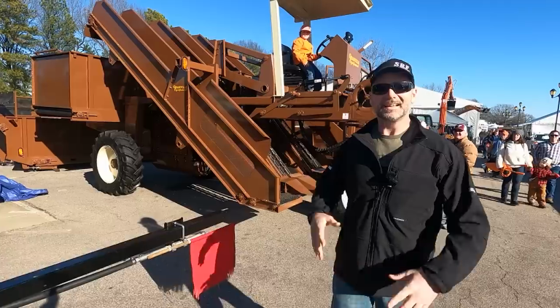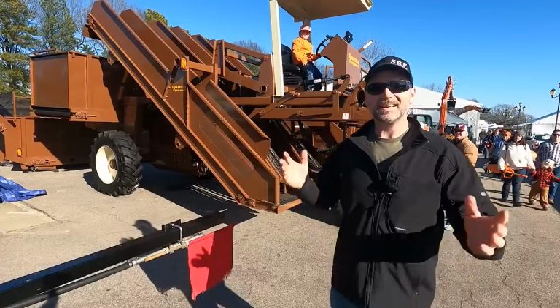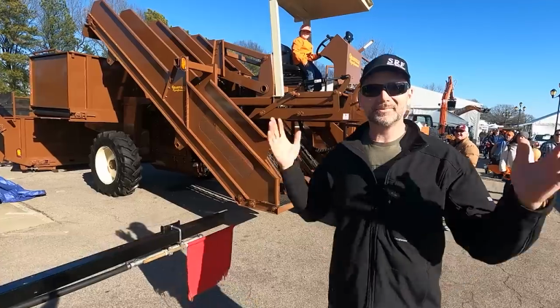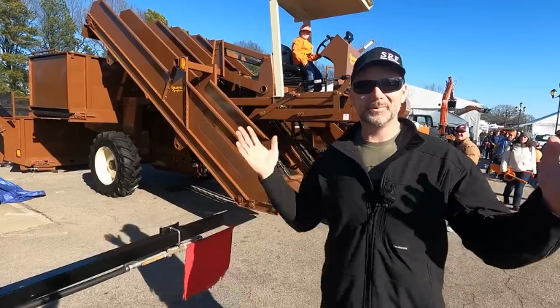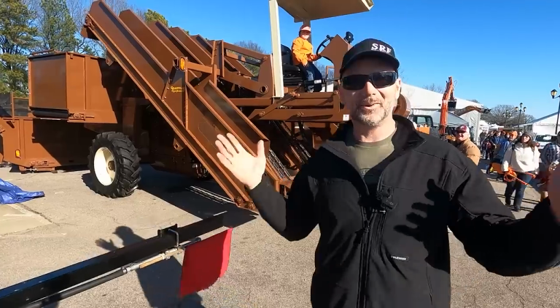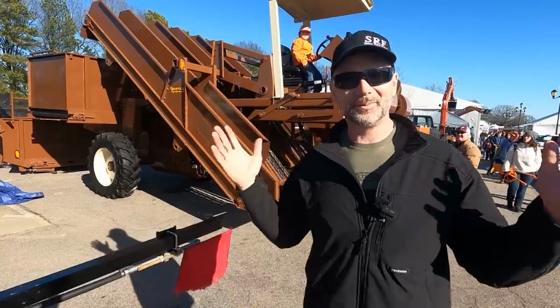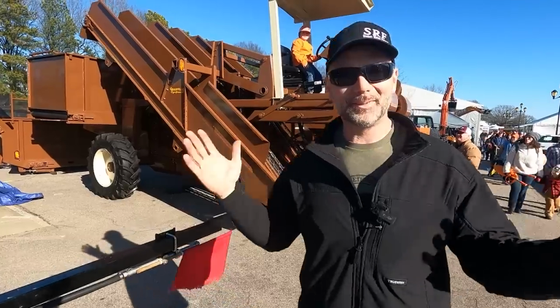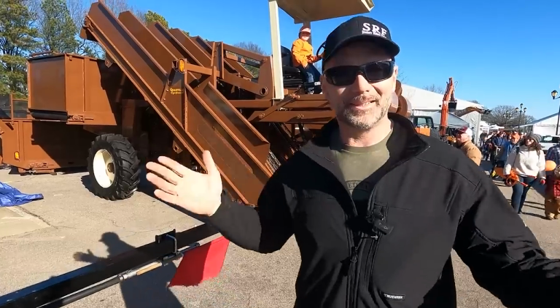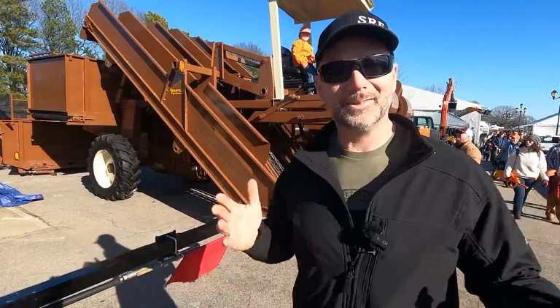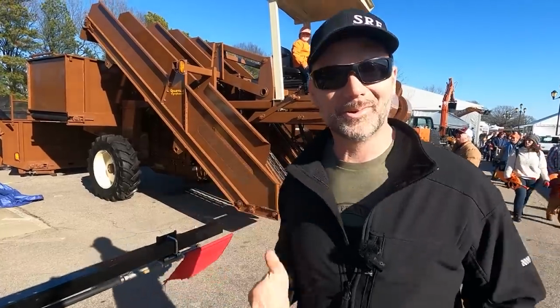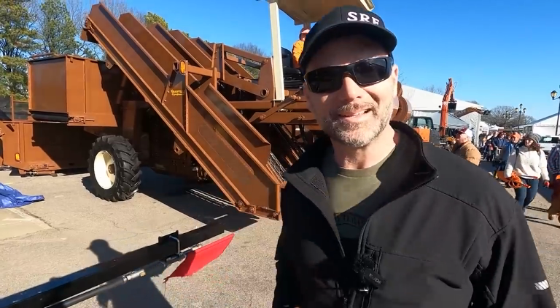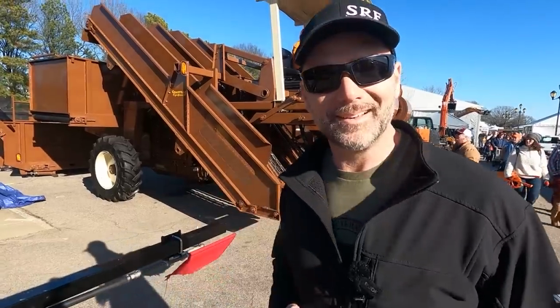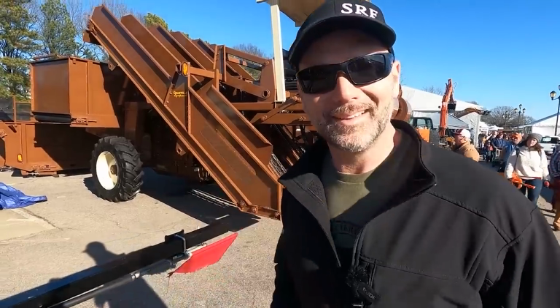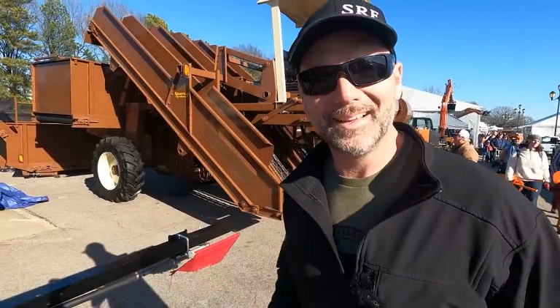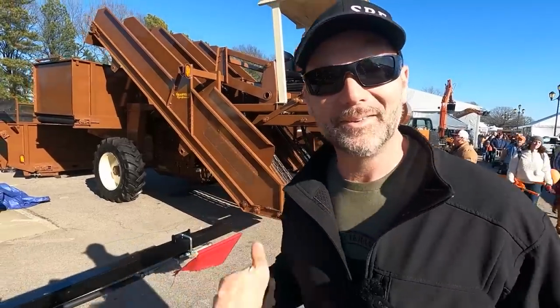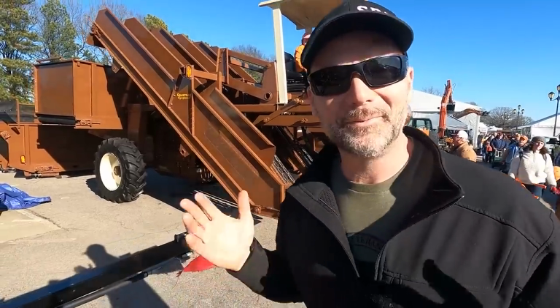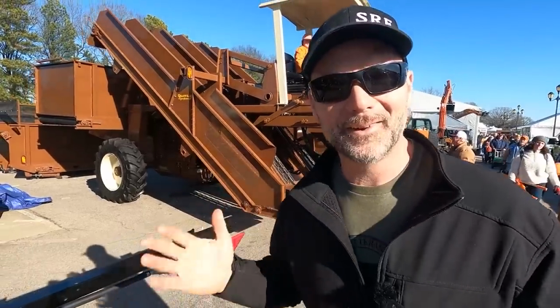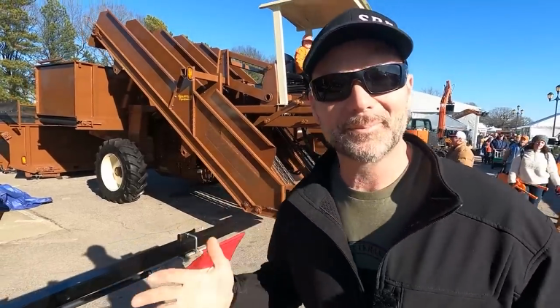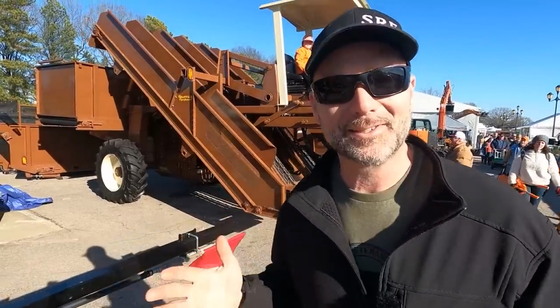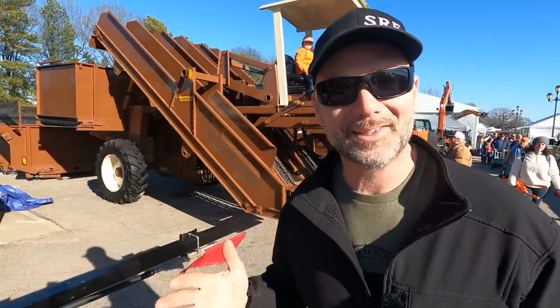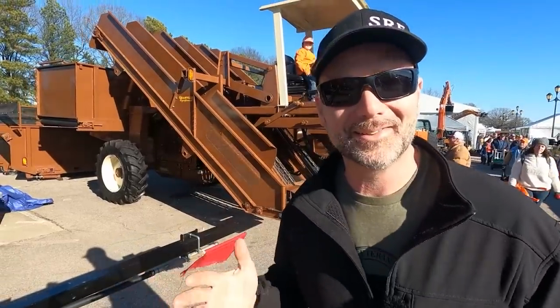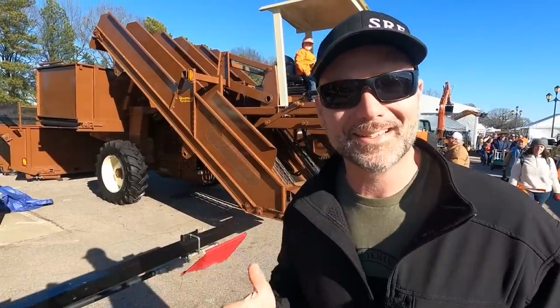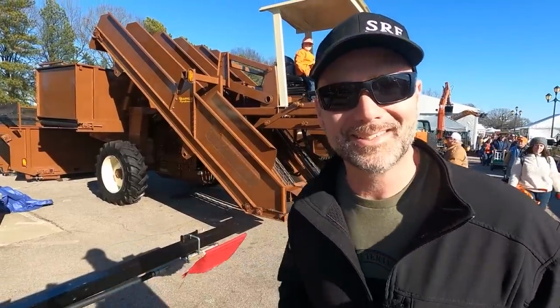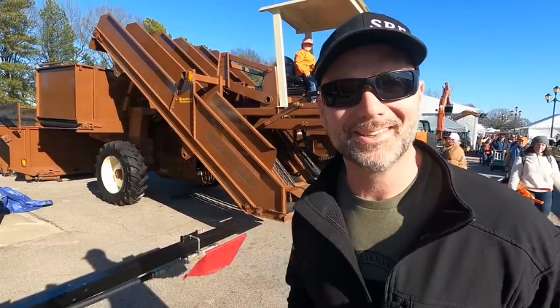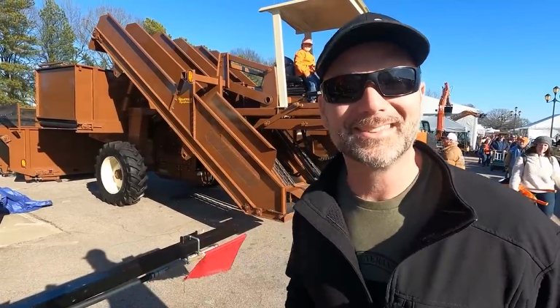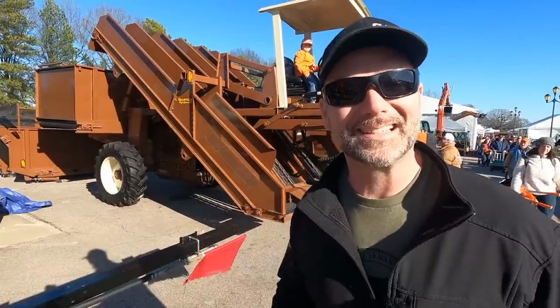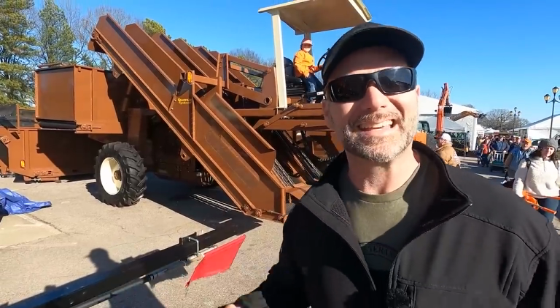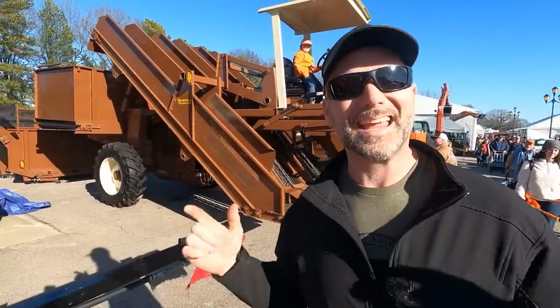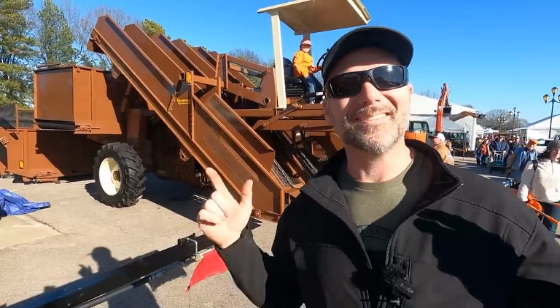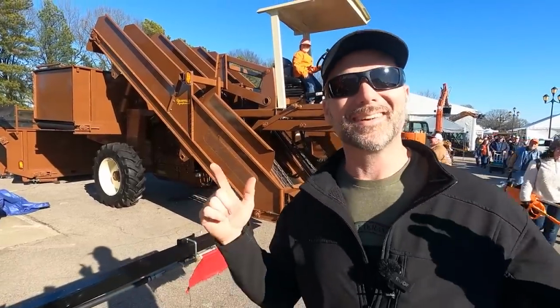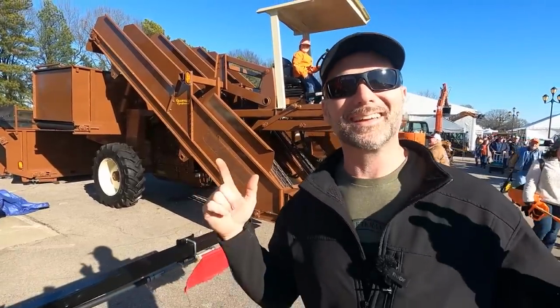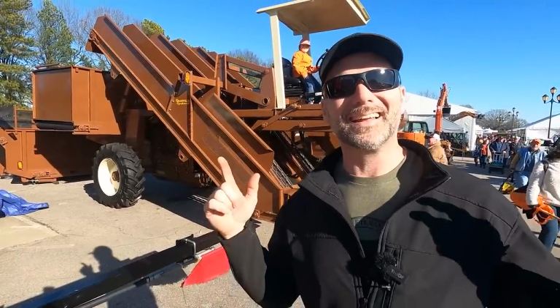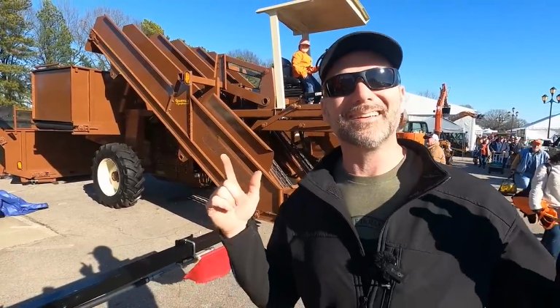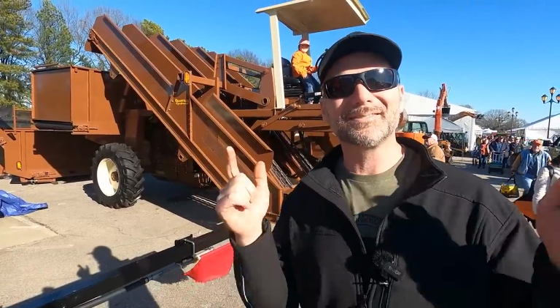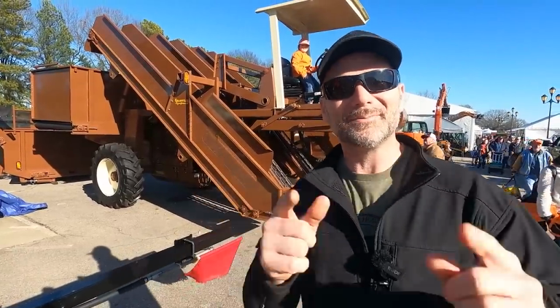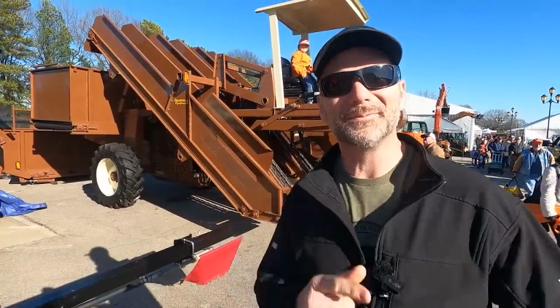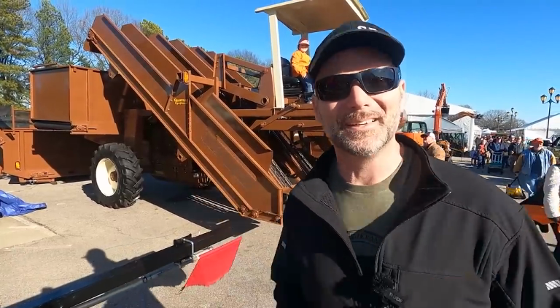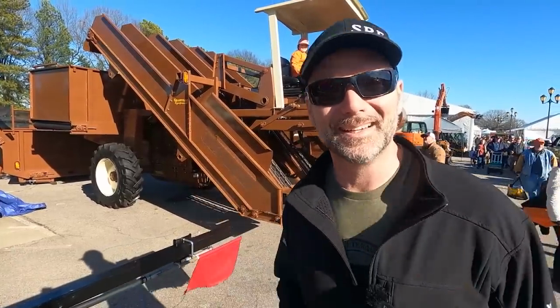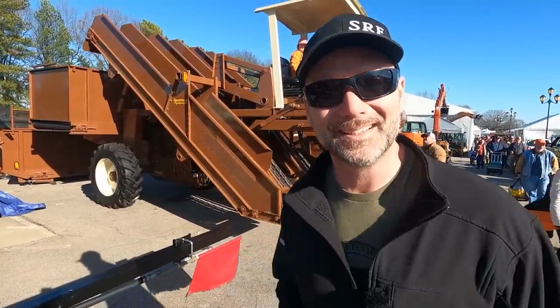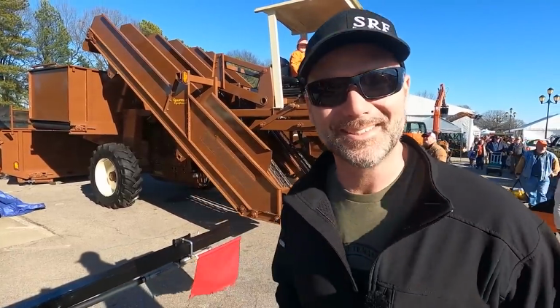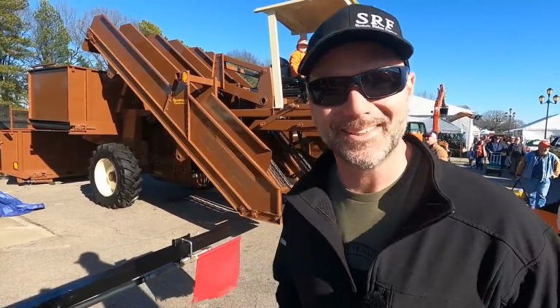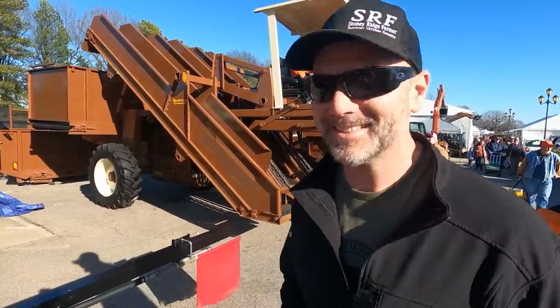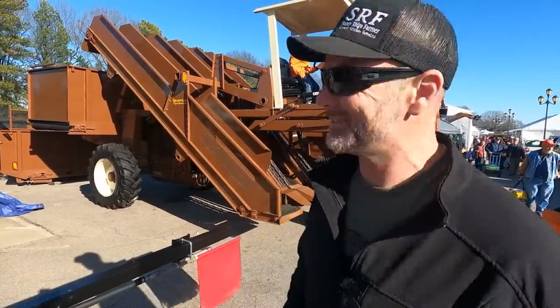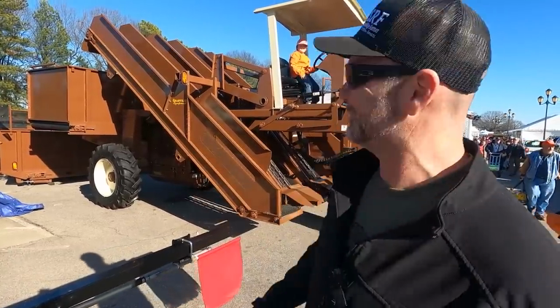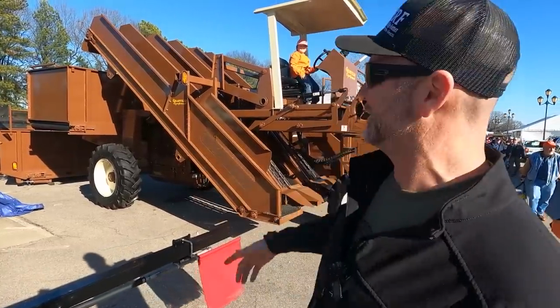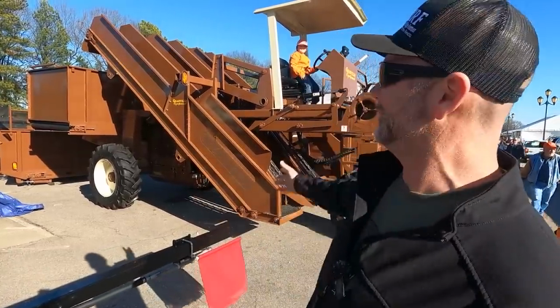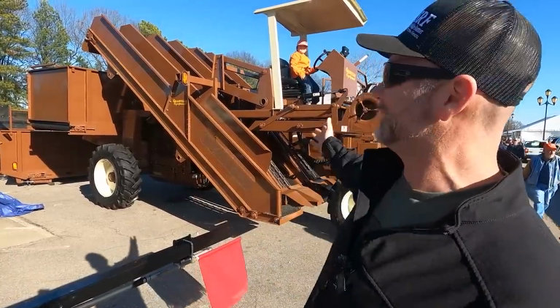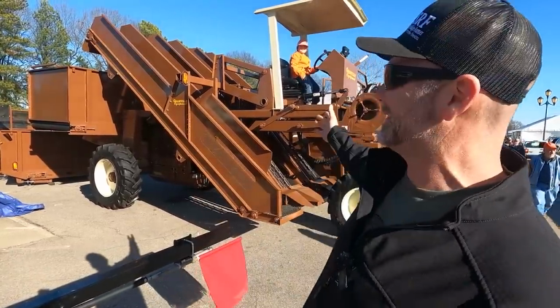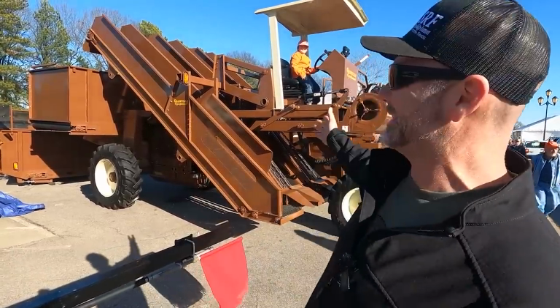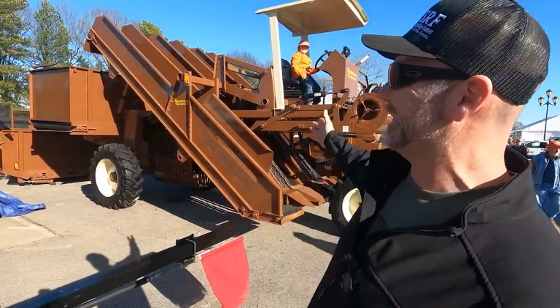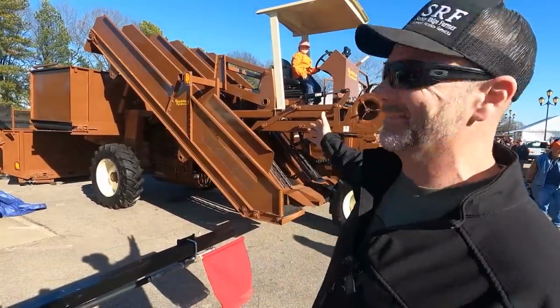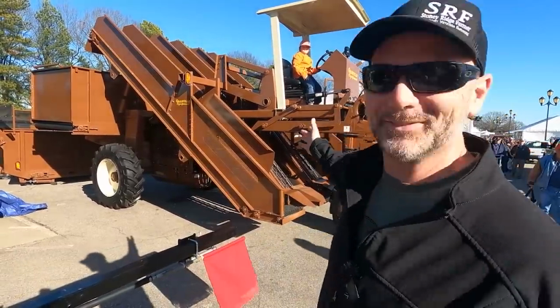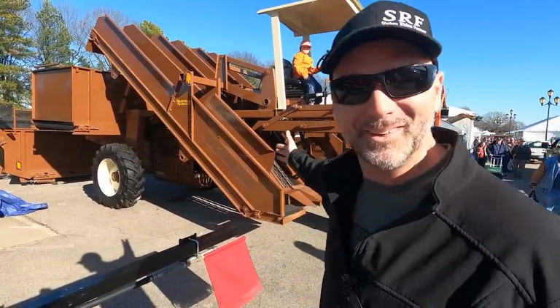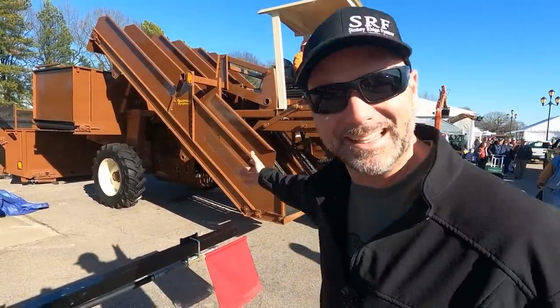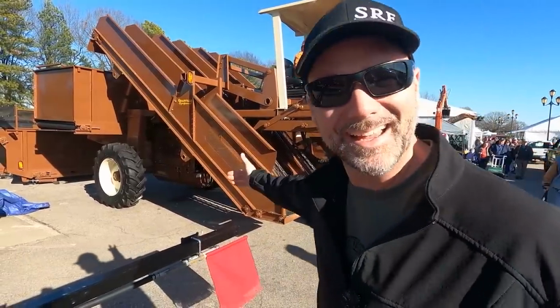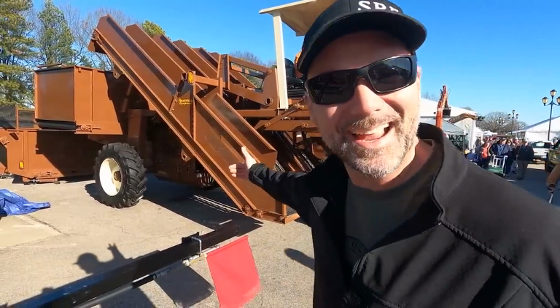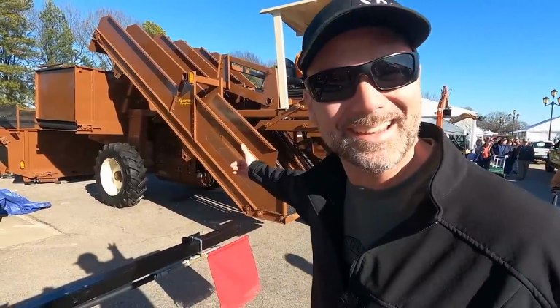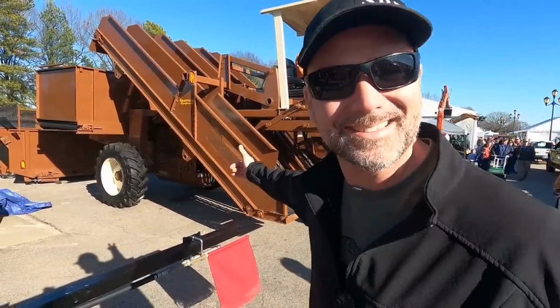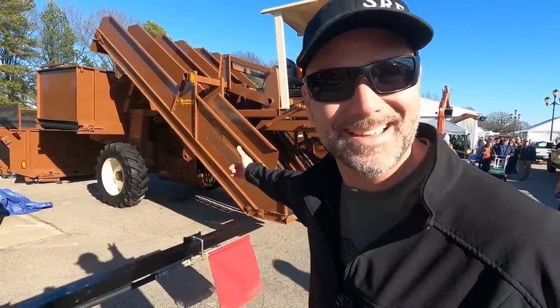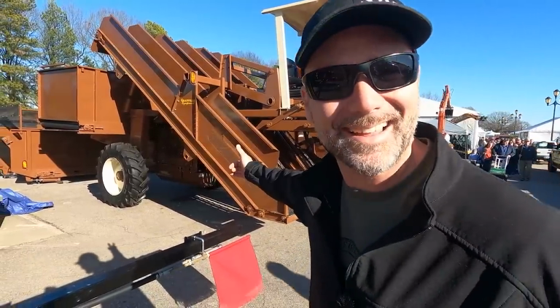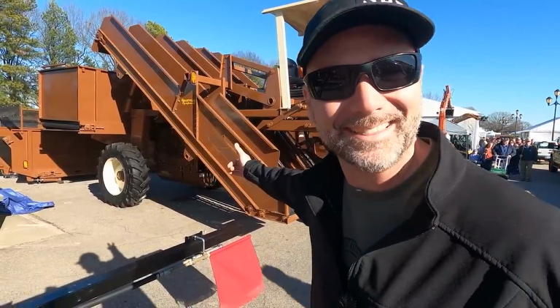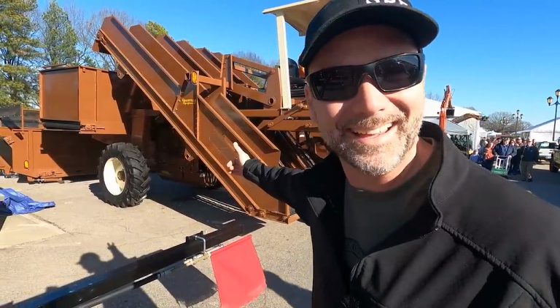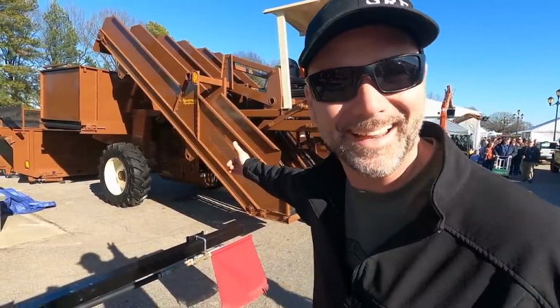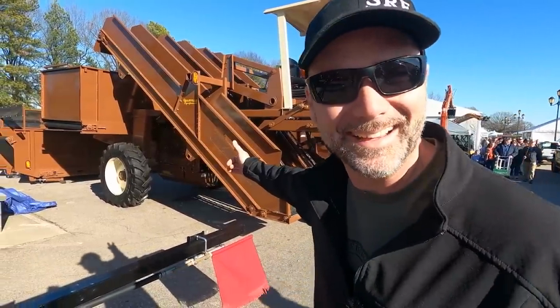Guys, welcome to the North Carolina Farm Machinery Show. Today we're going to have some fun and show you some cool stuff. What the heck is that thing?